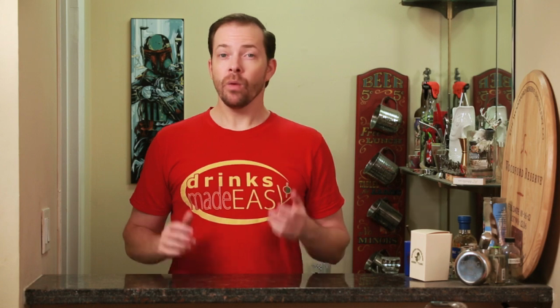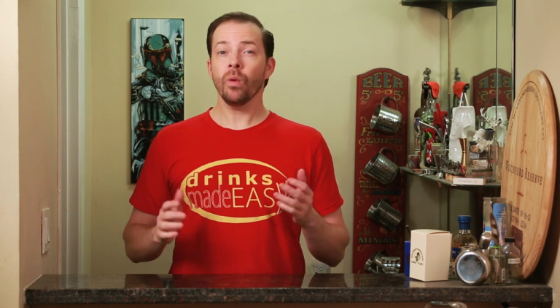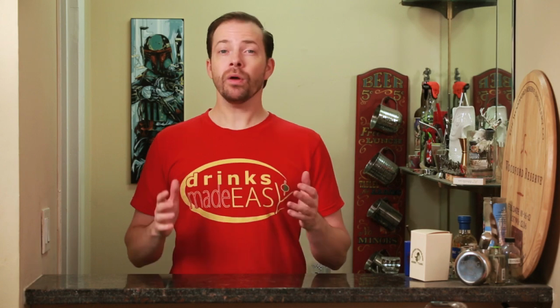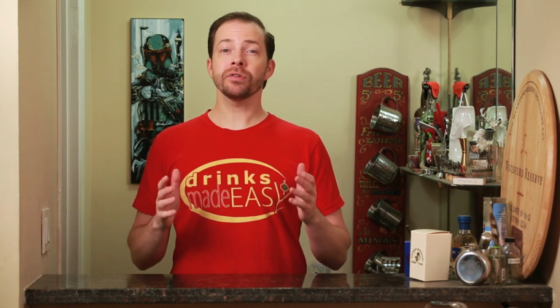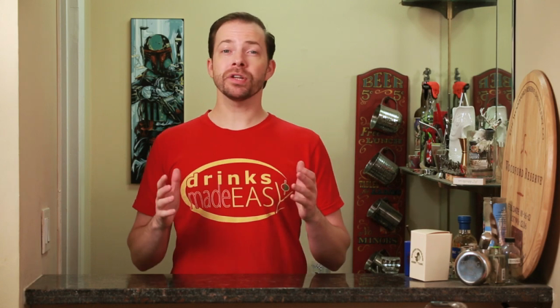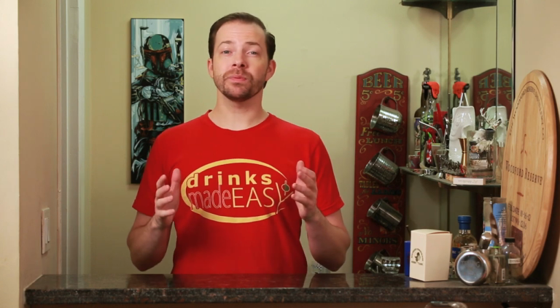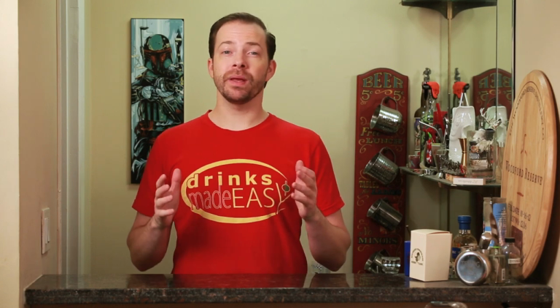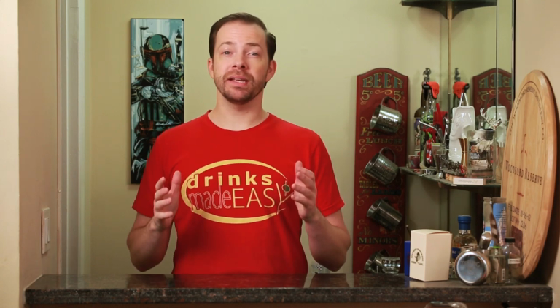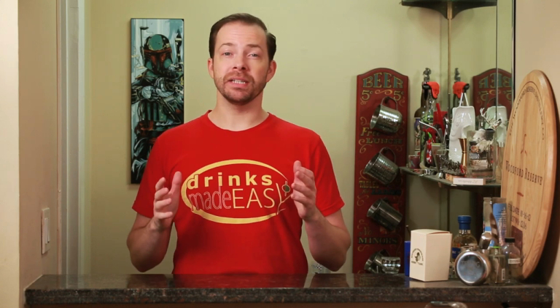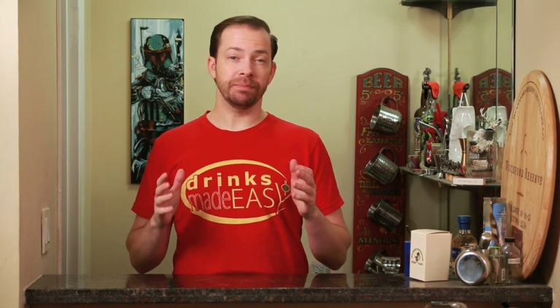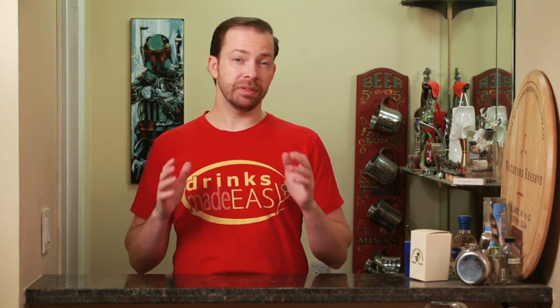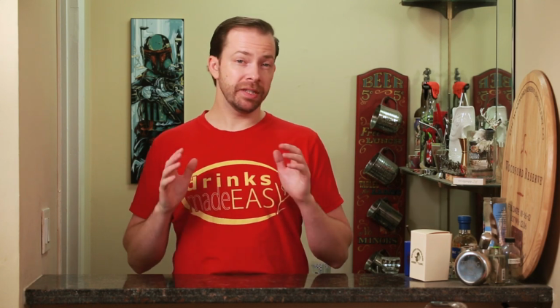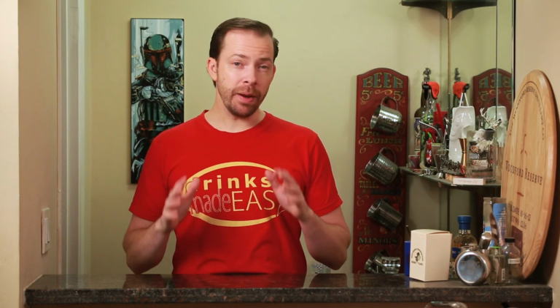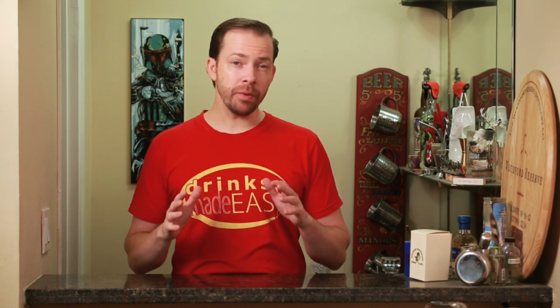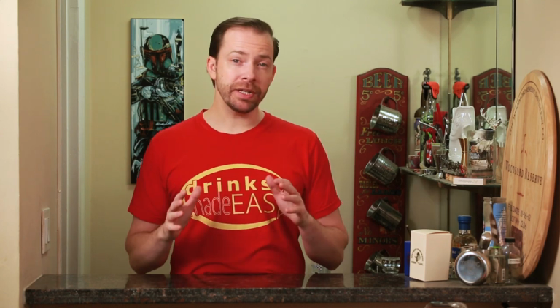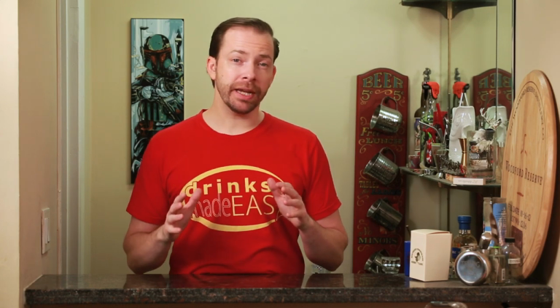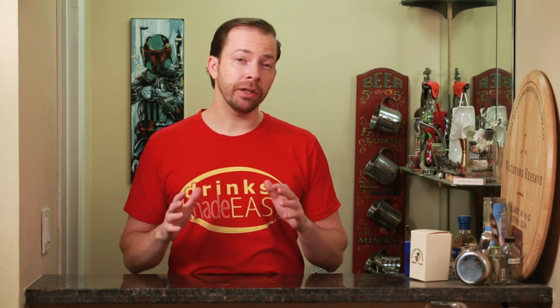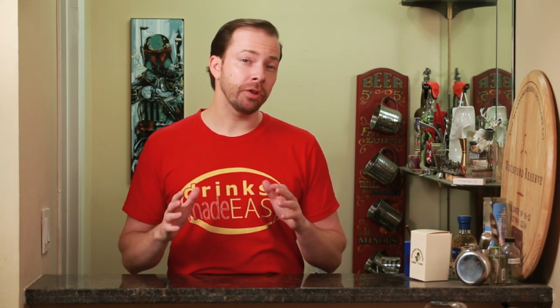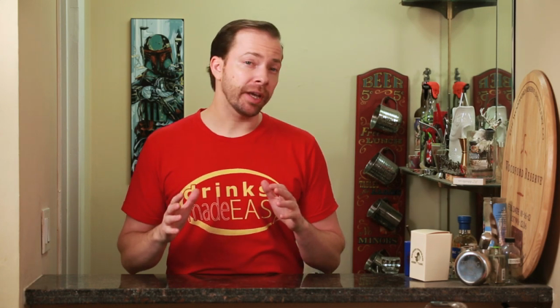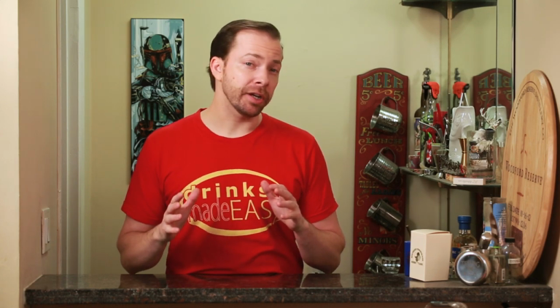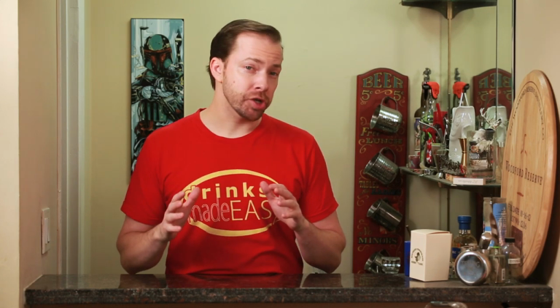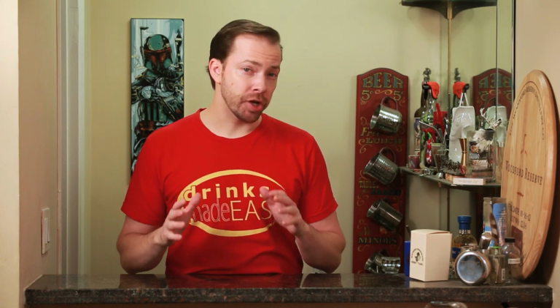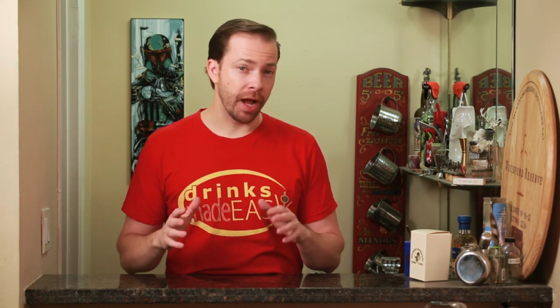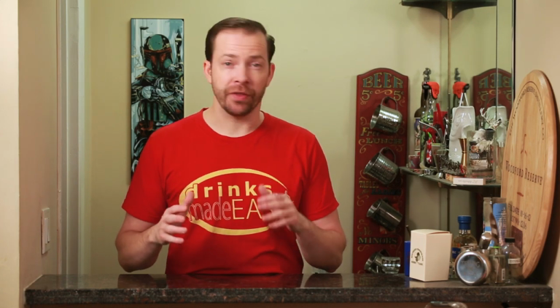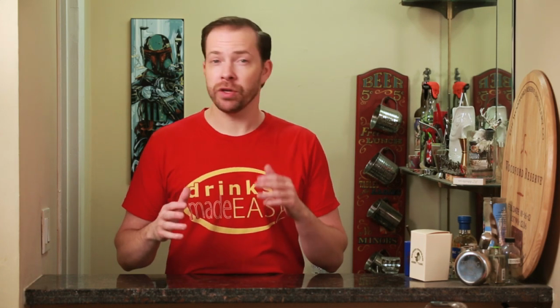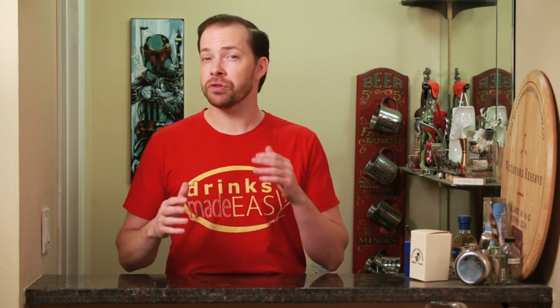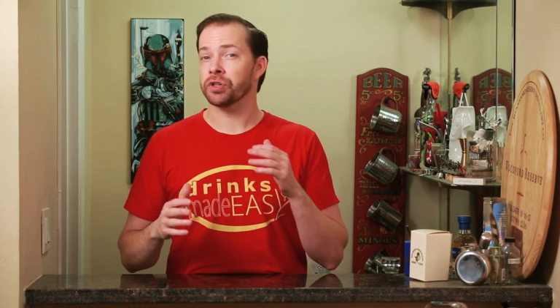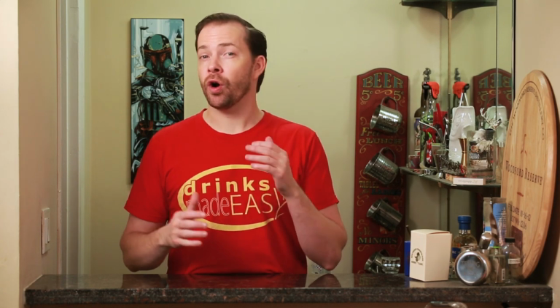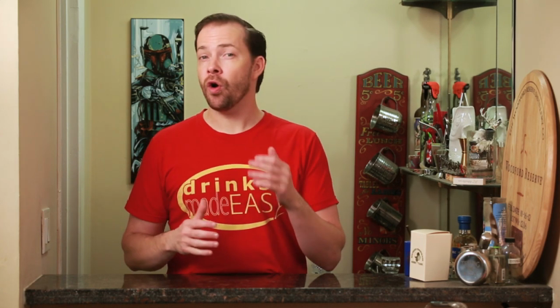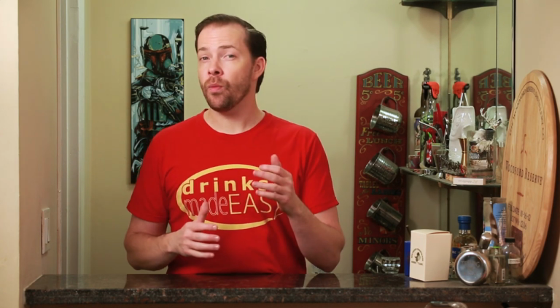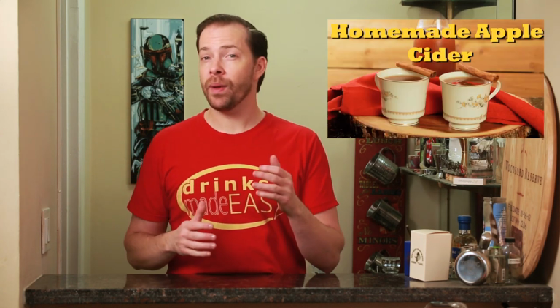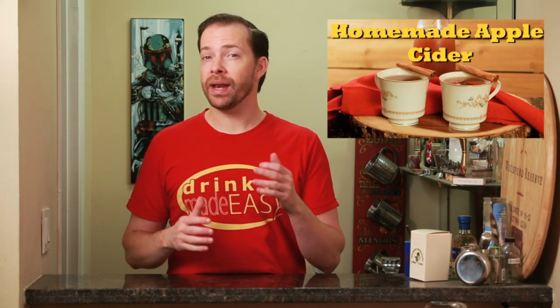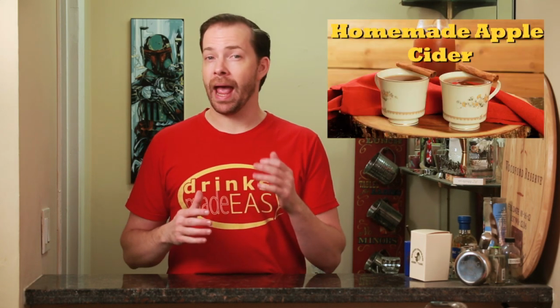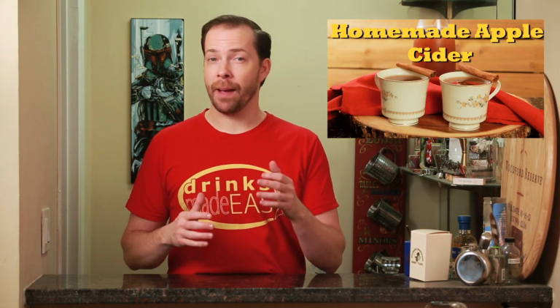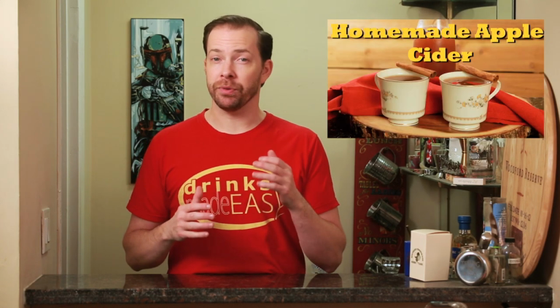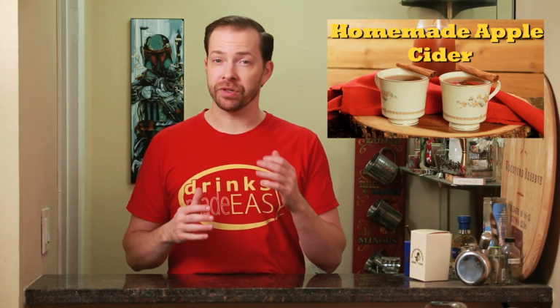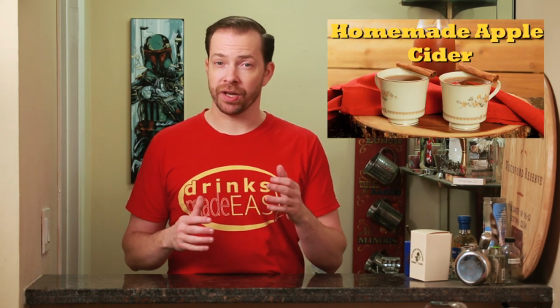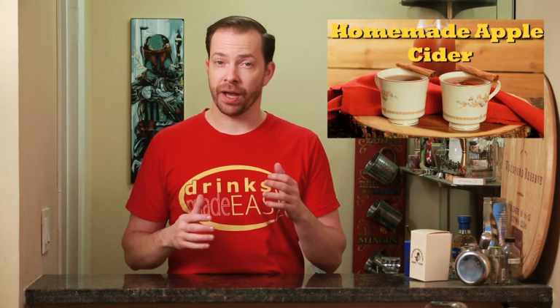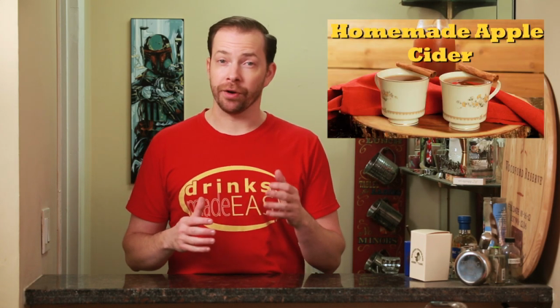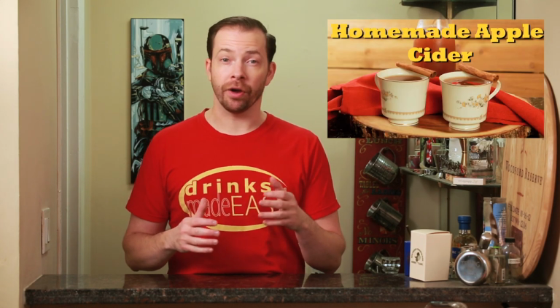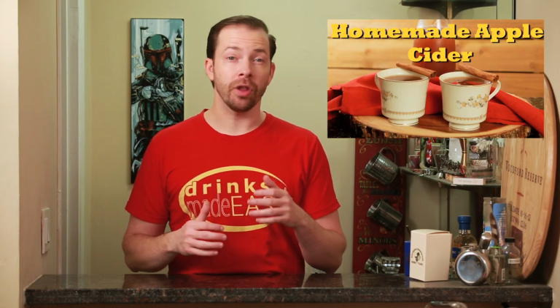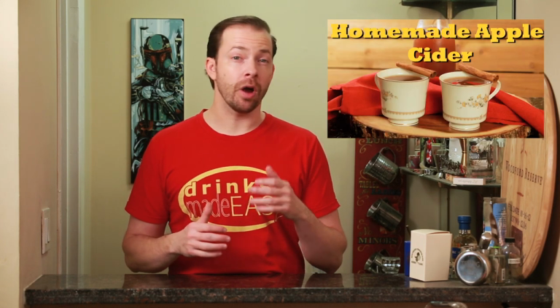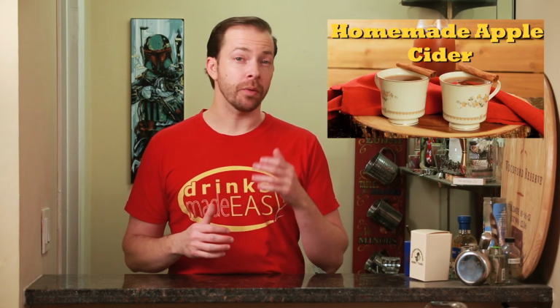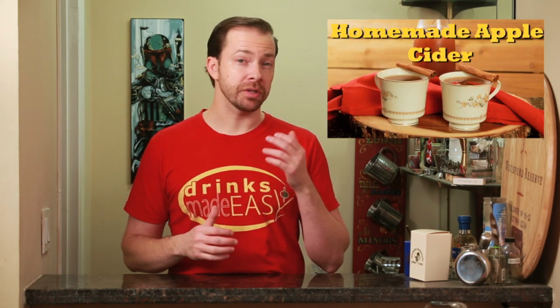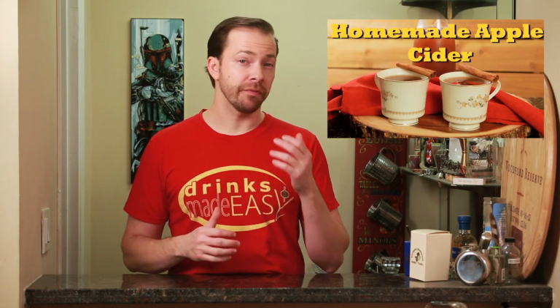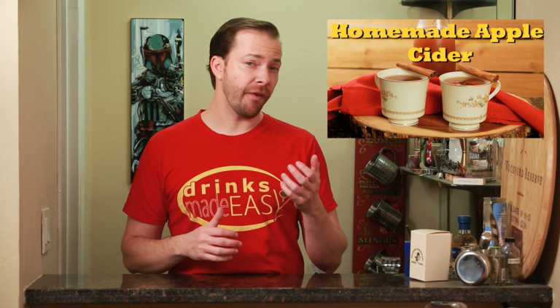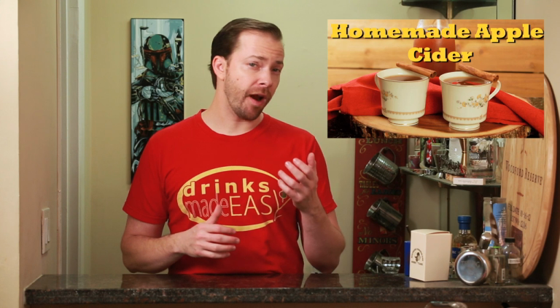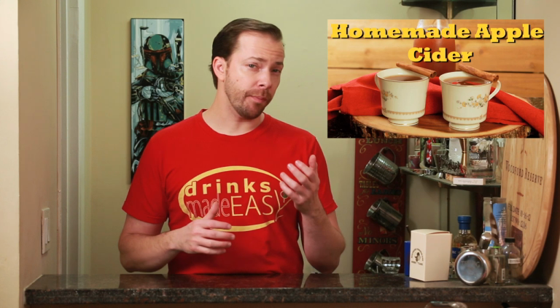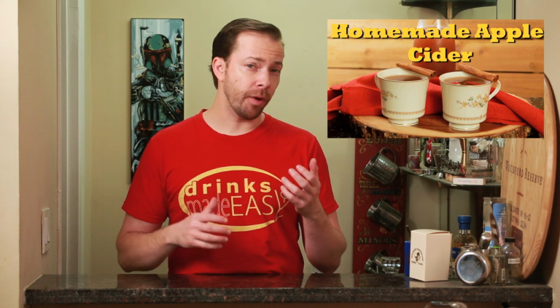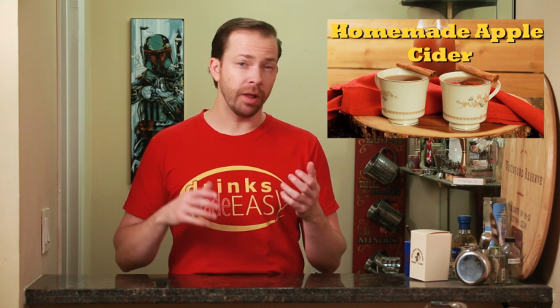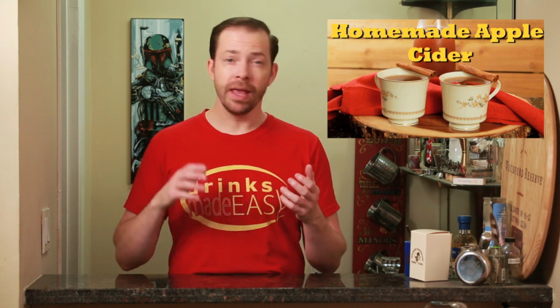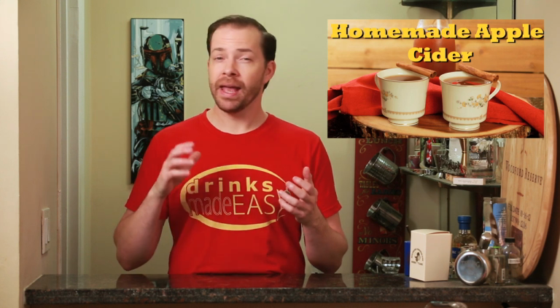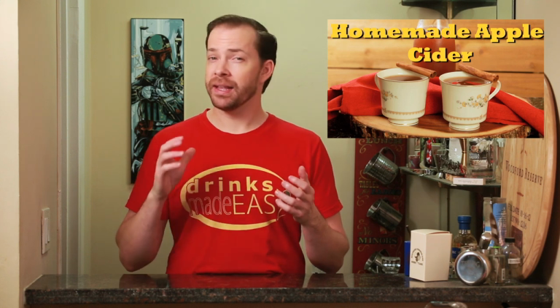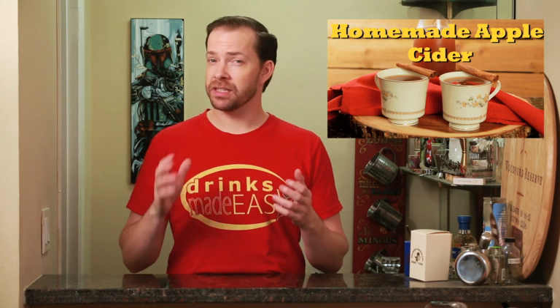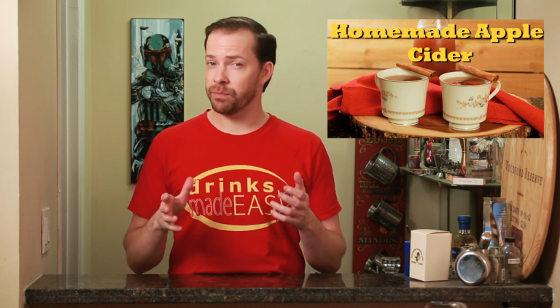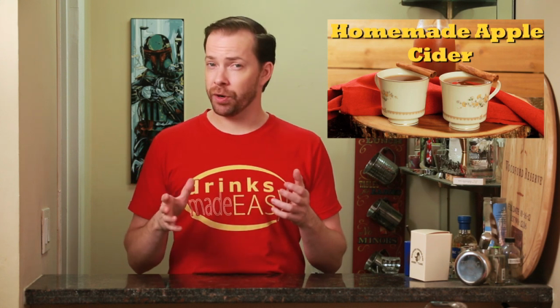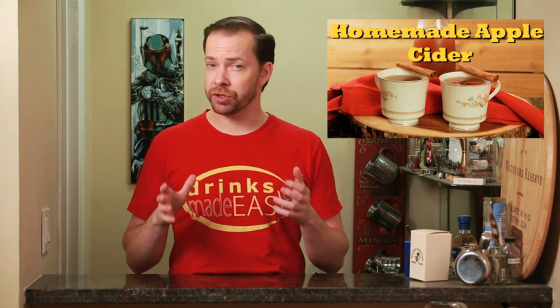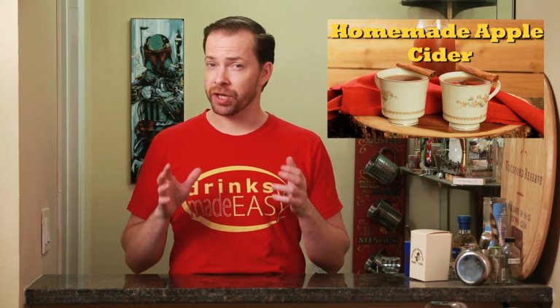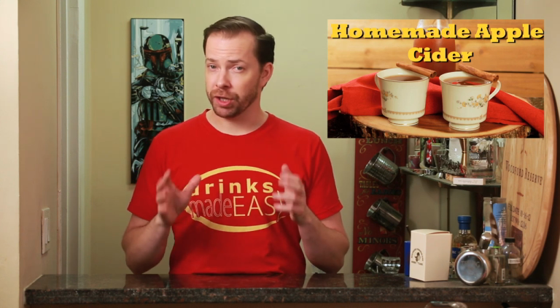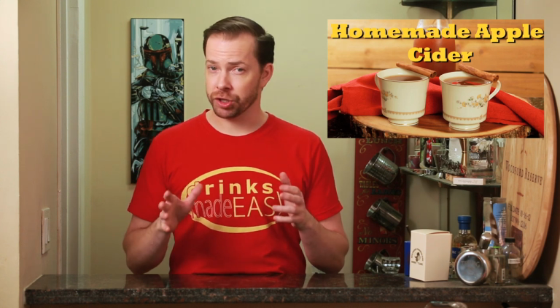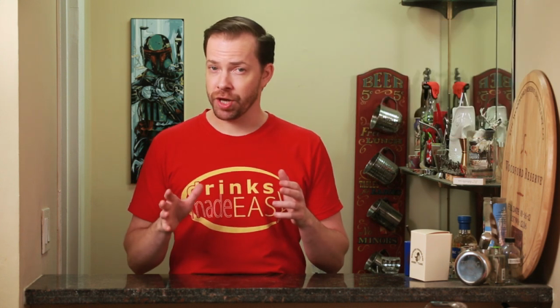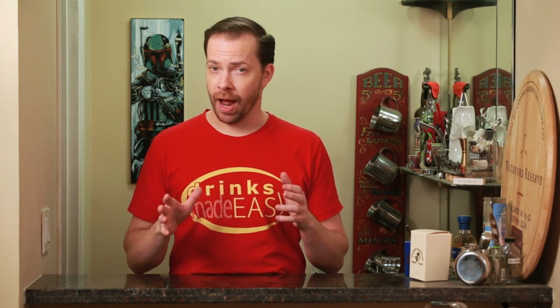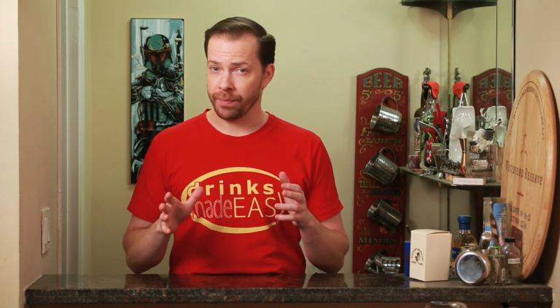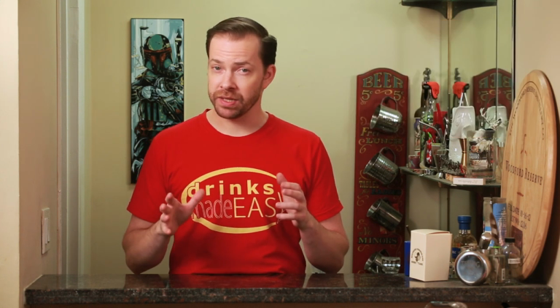Welcome to Drinks Made Easy. Today we're taking a look at a shot that uses our homemade apple cider along with some Fireball and some butterscotch schnapps.